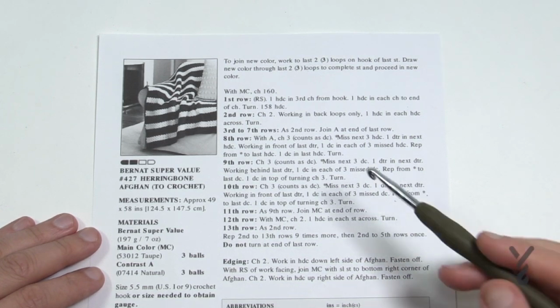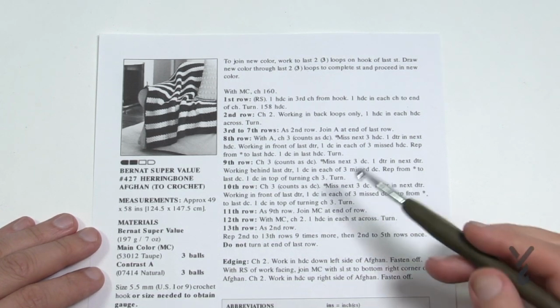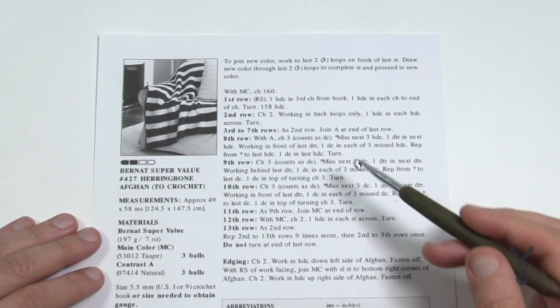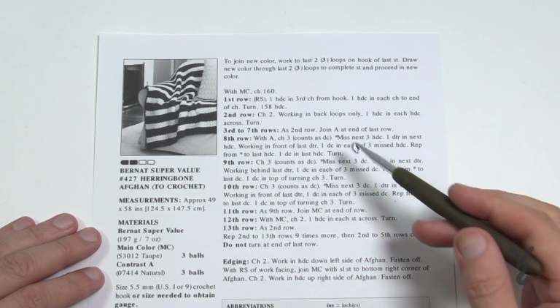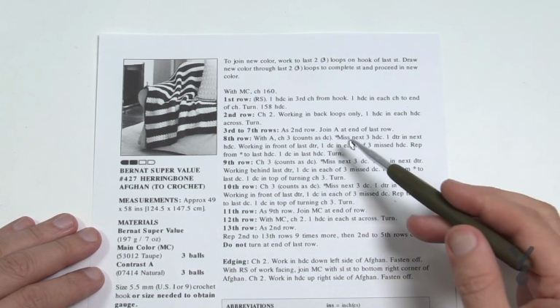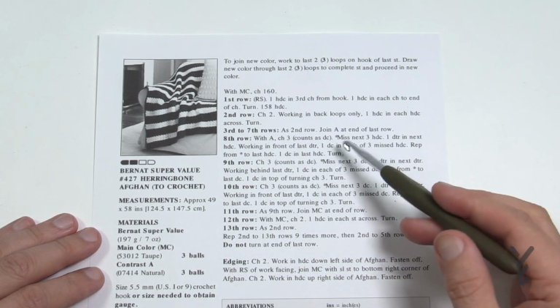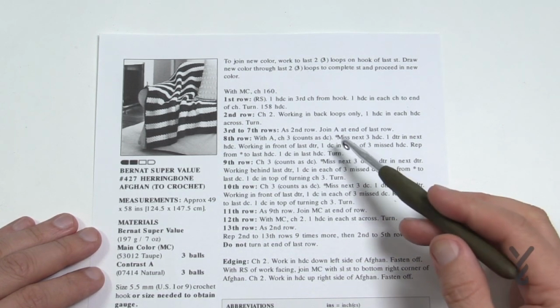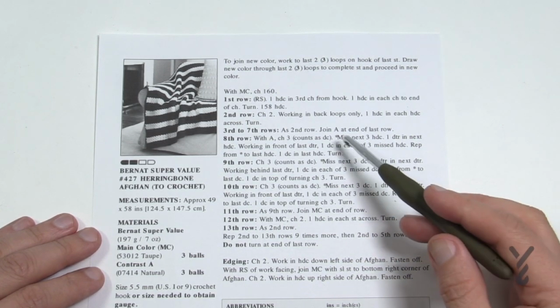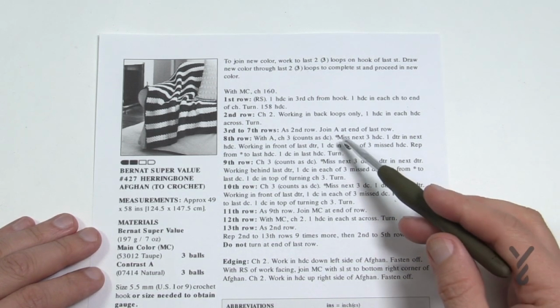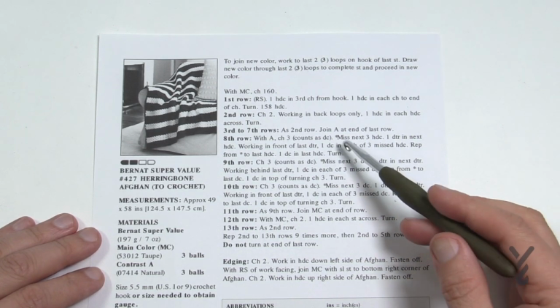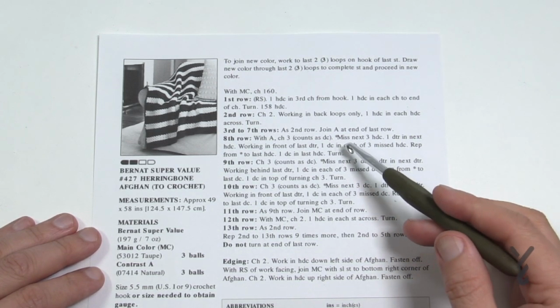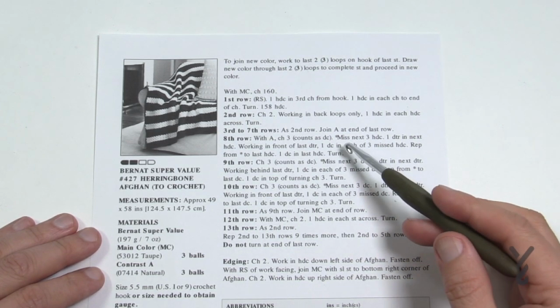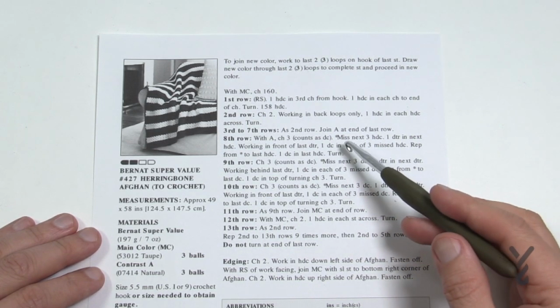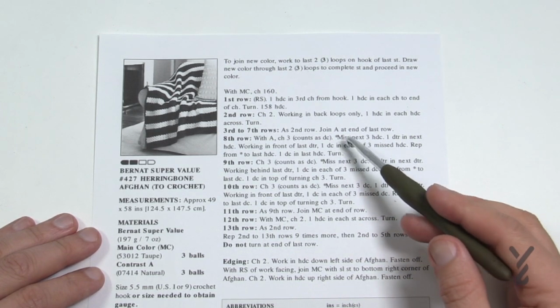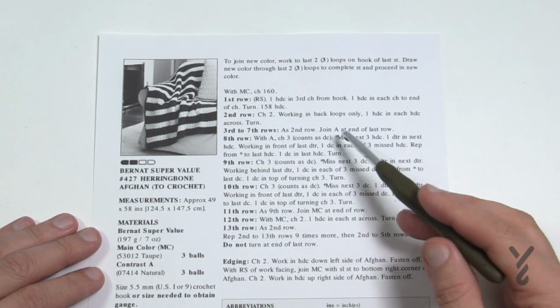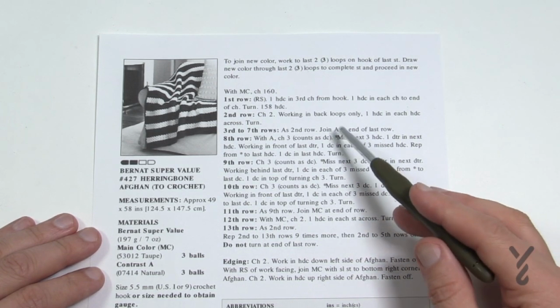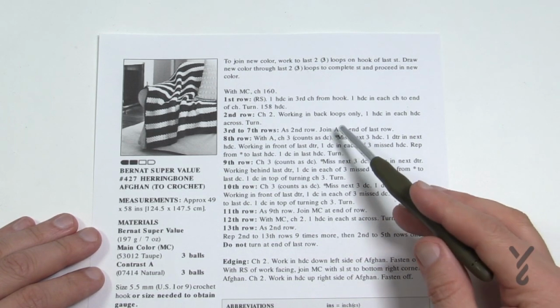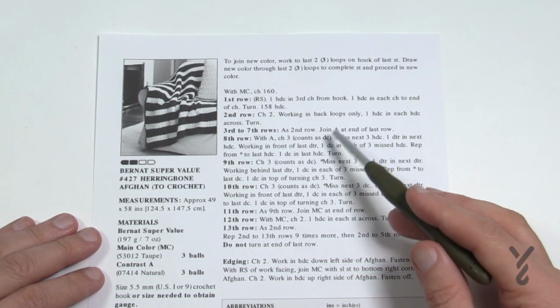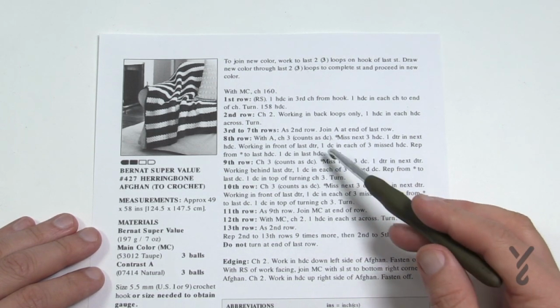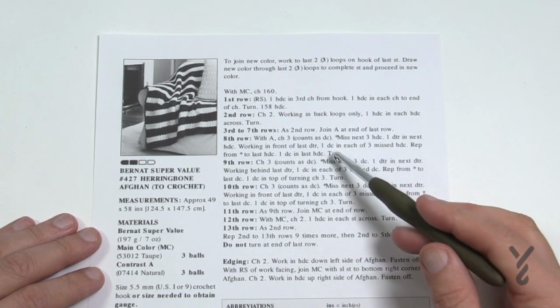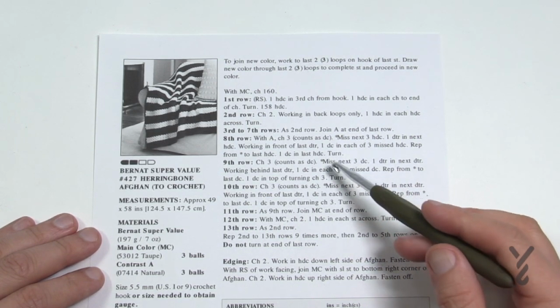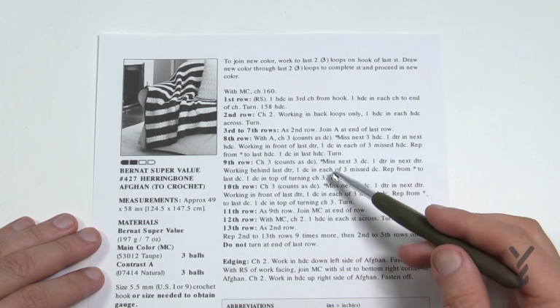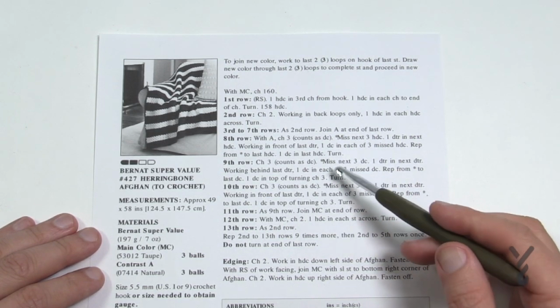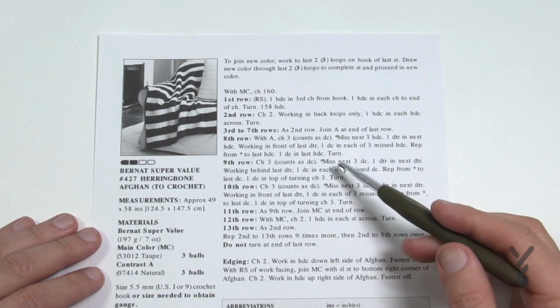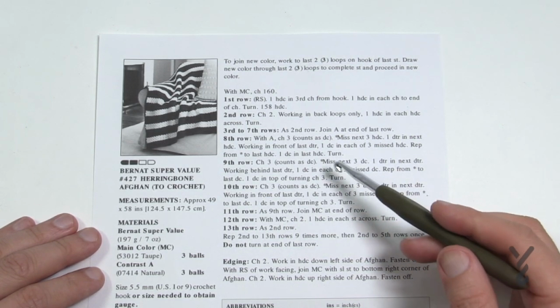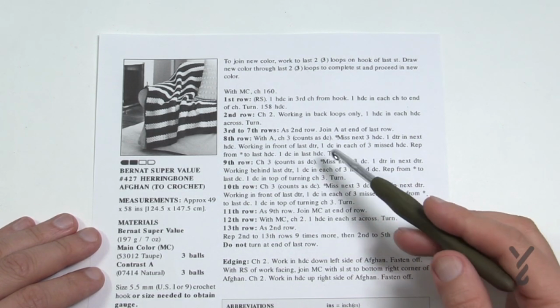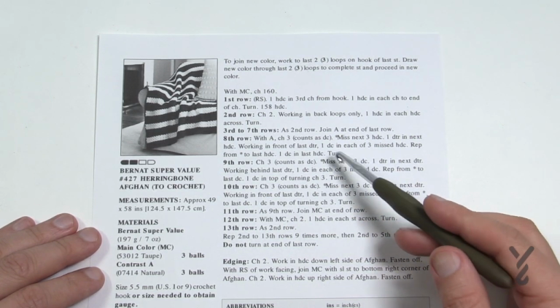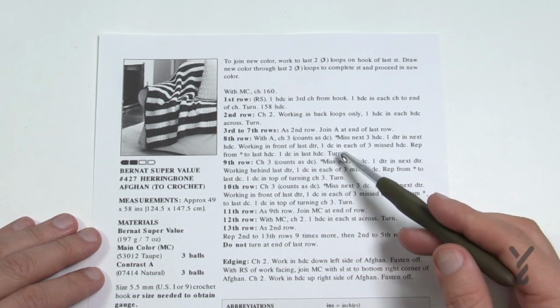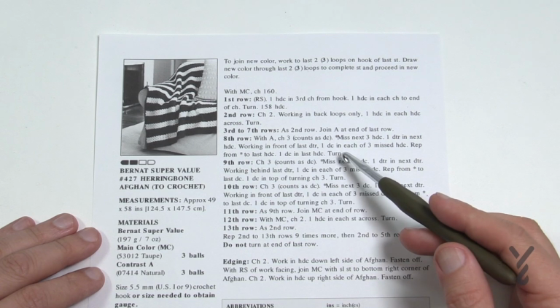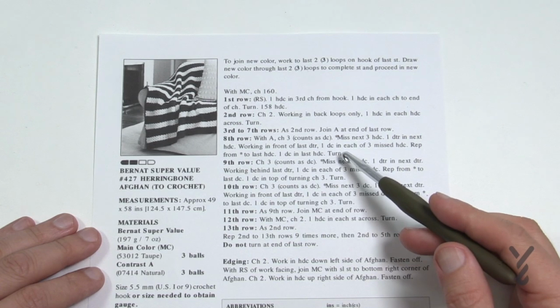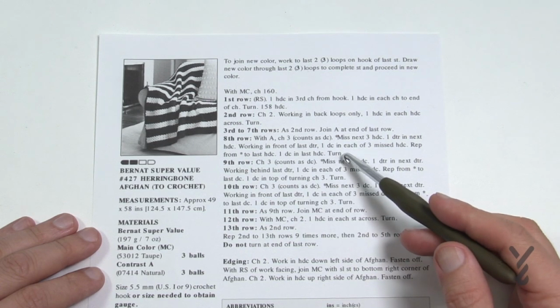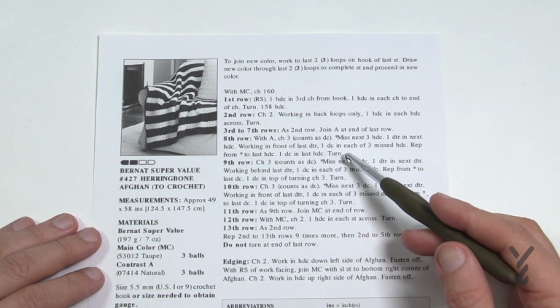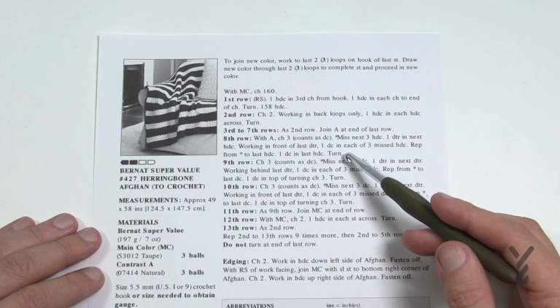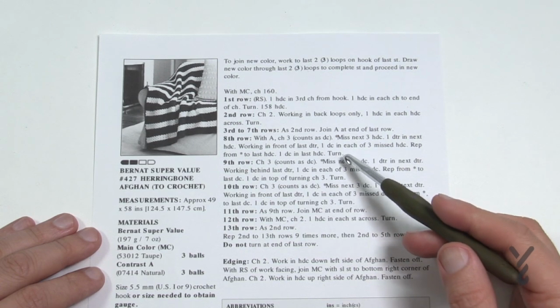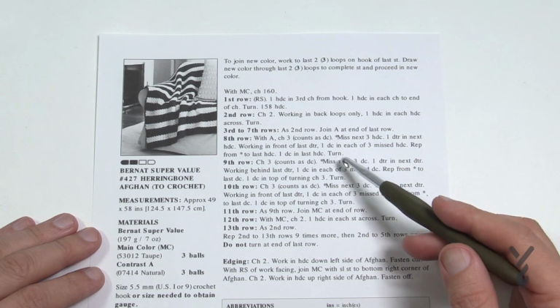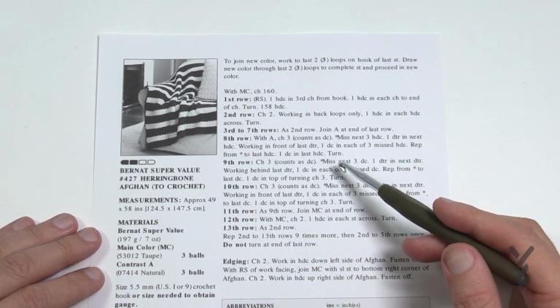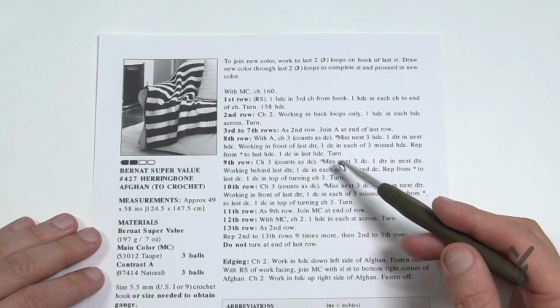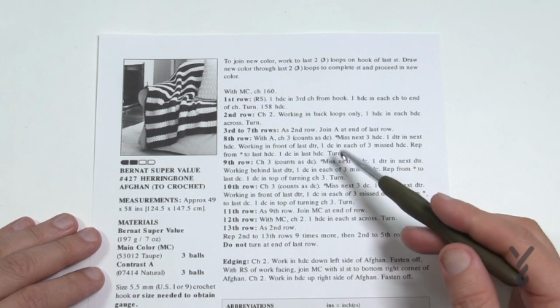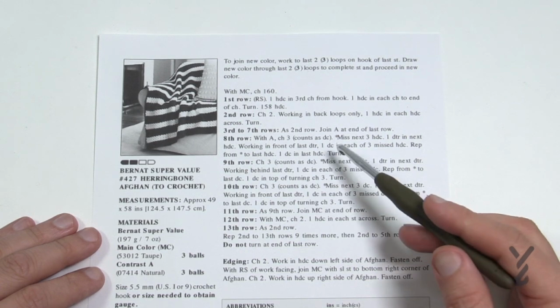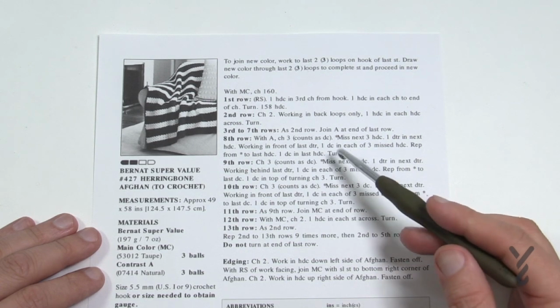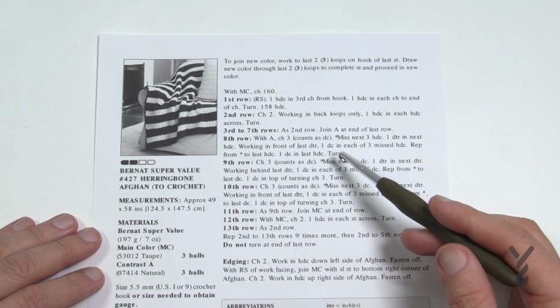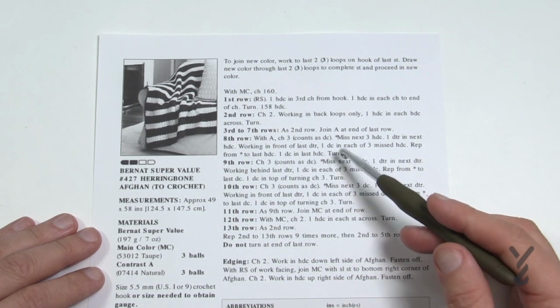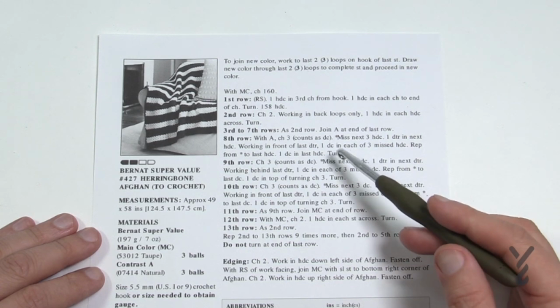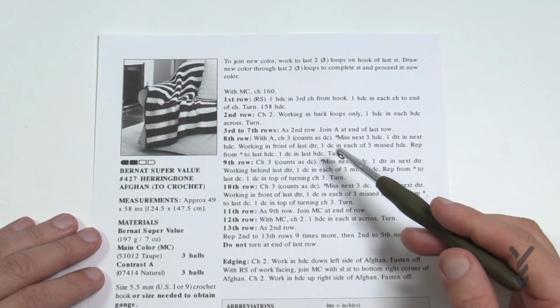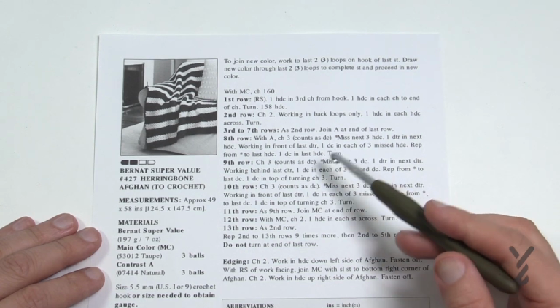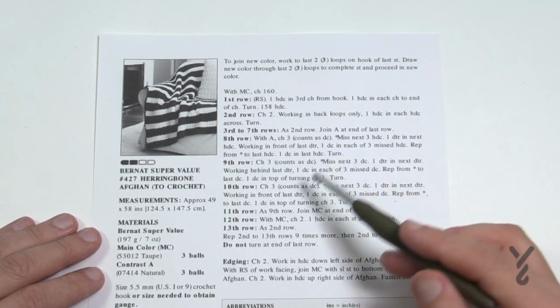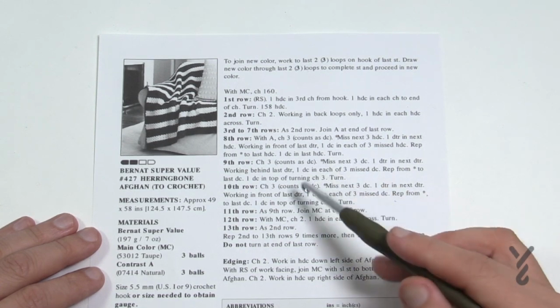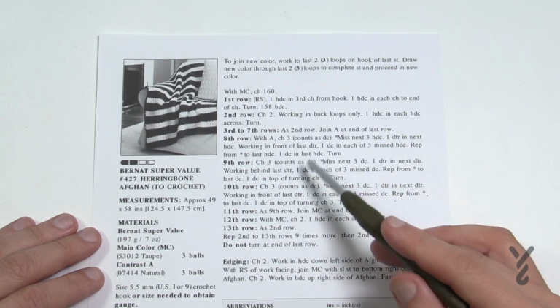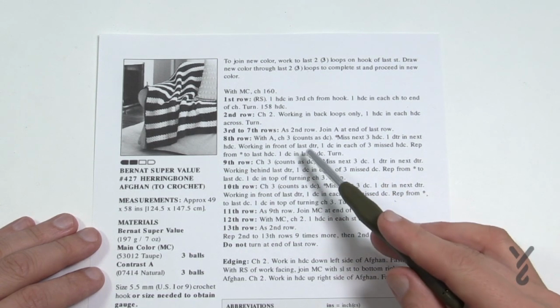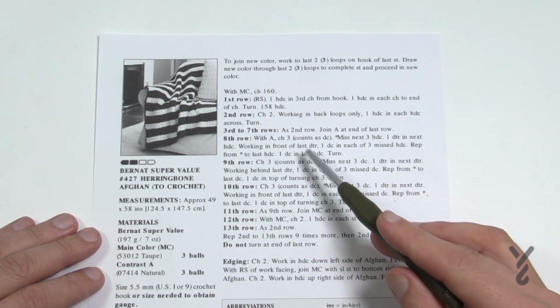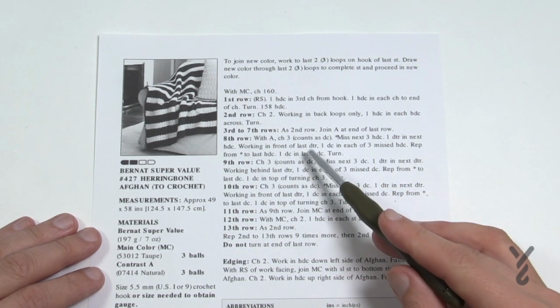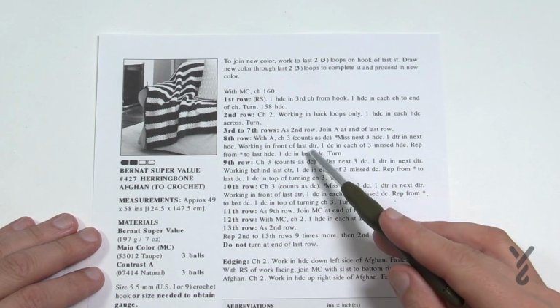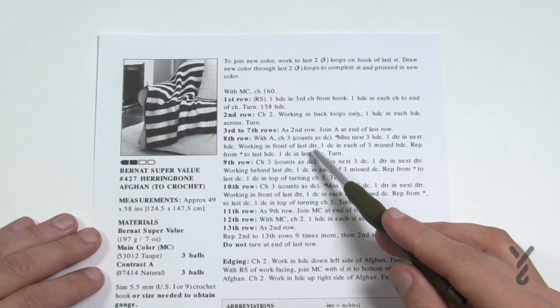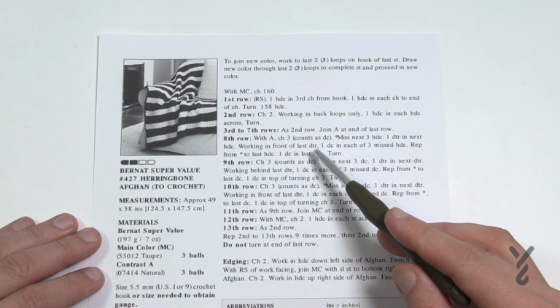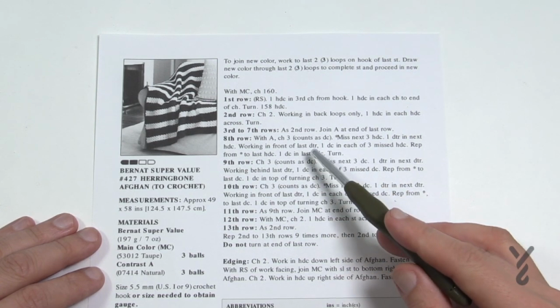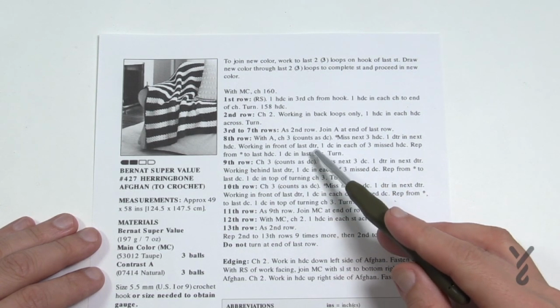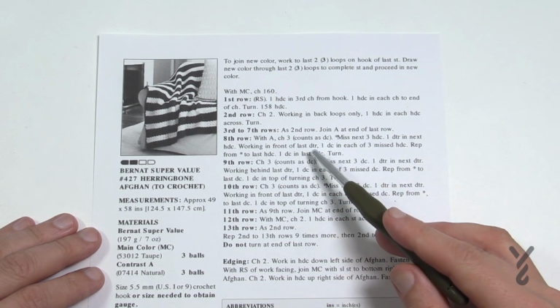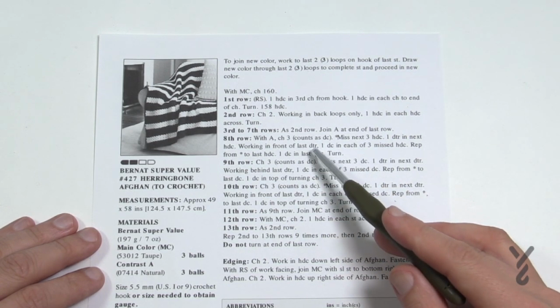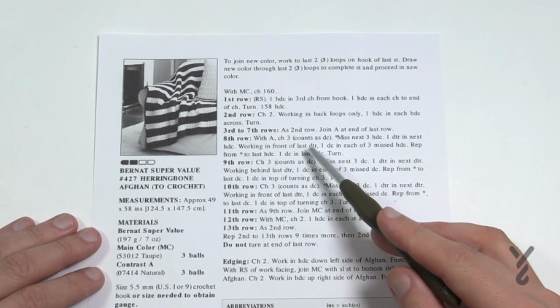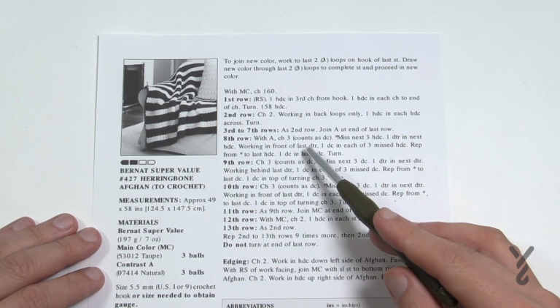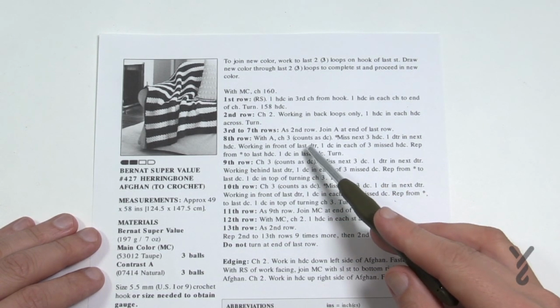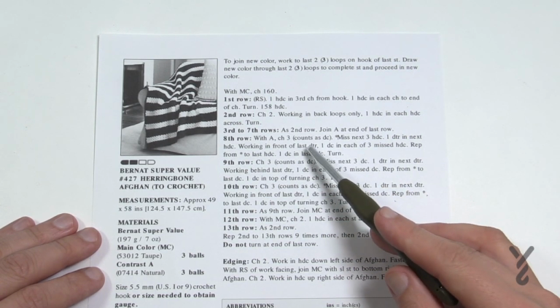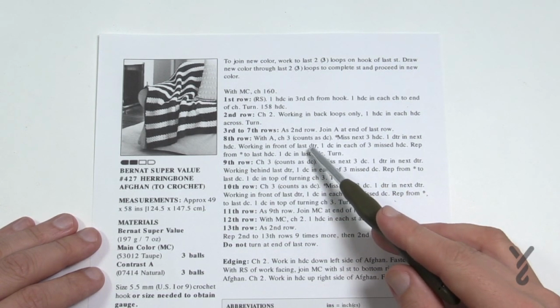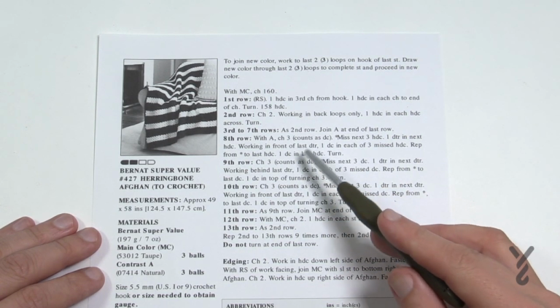All of the instructions are pretty easy. It's mostly all half double crochet except for four rows — rows eight, nine, ten and eleven.